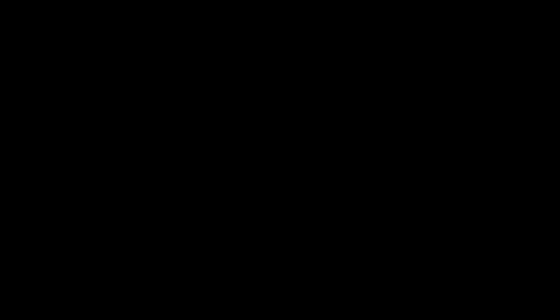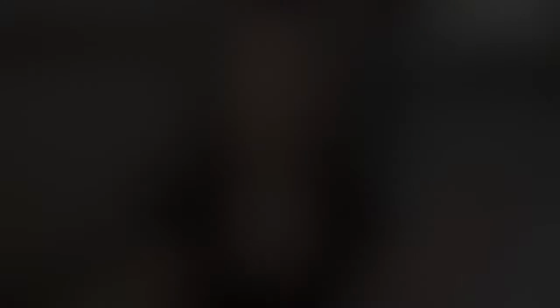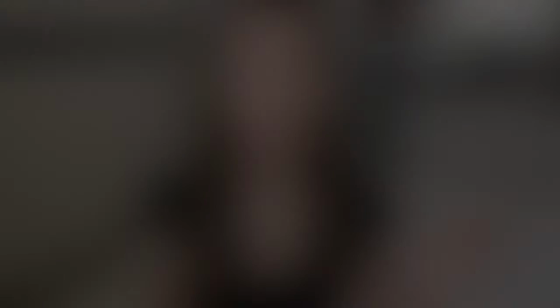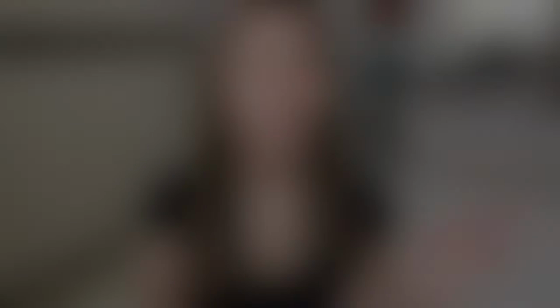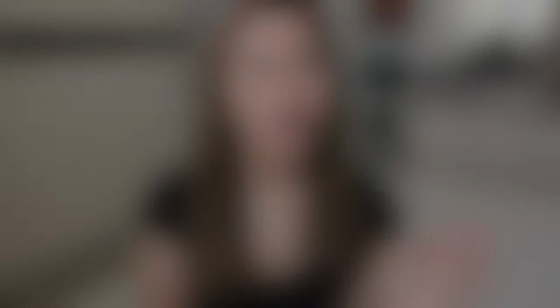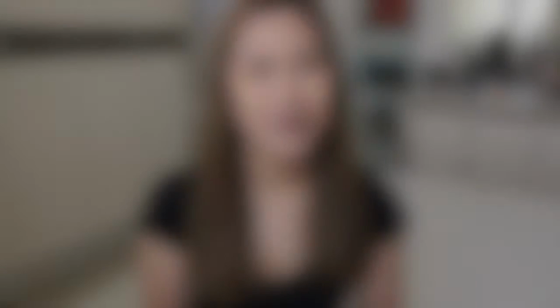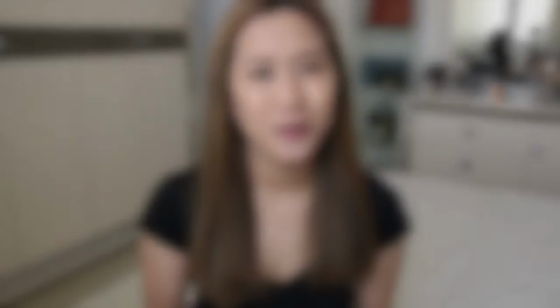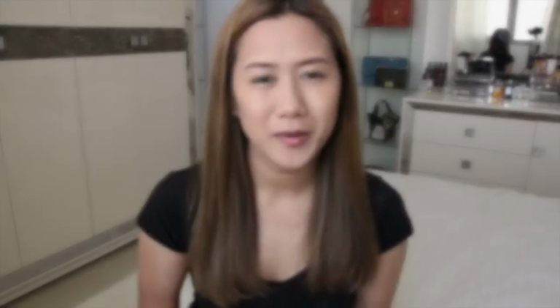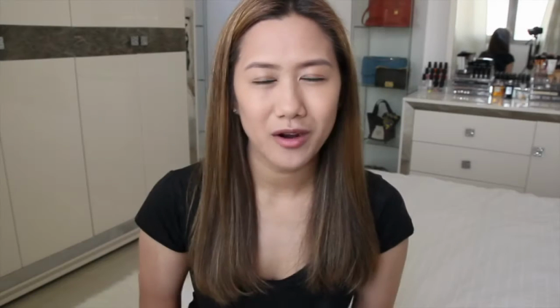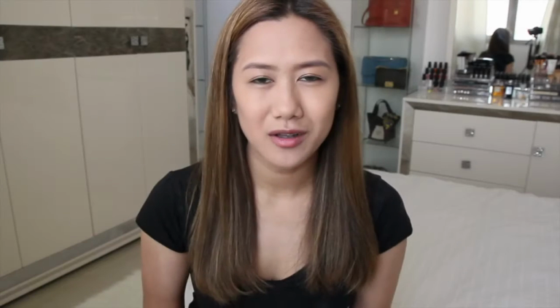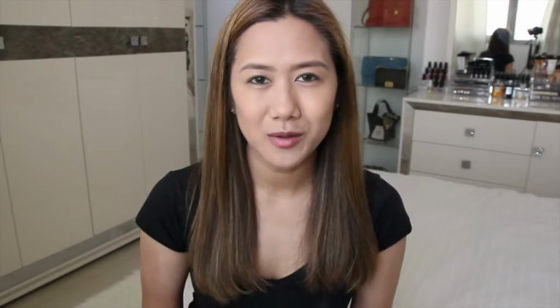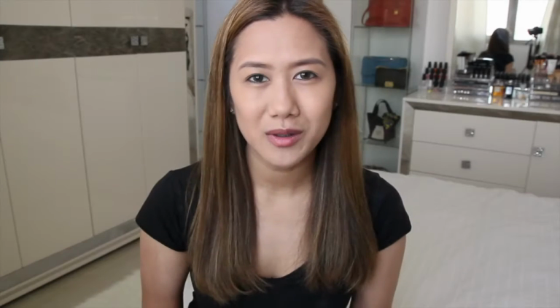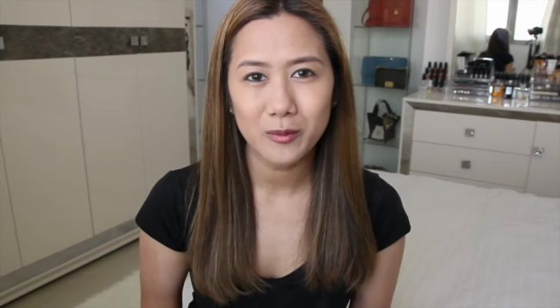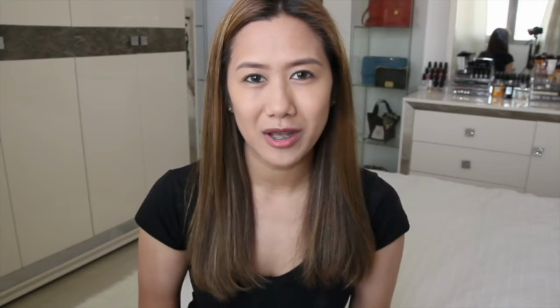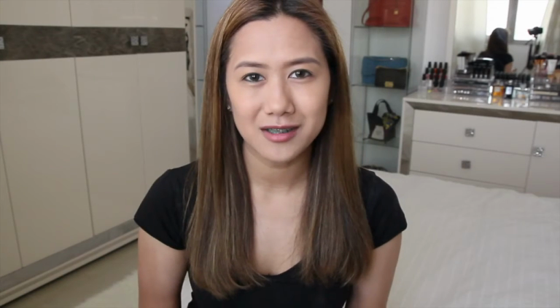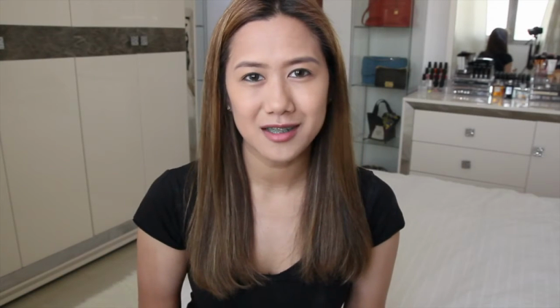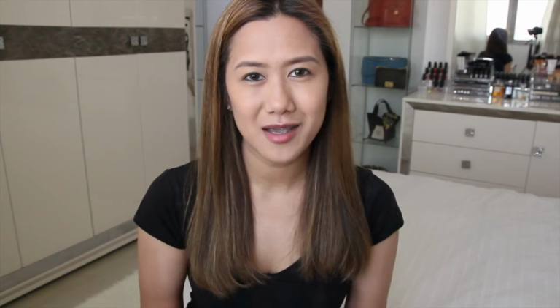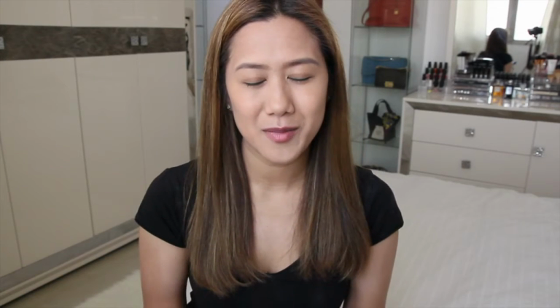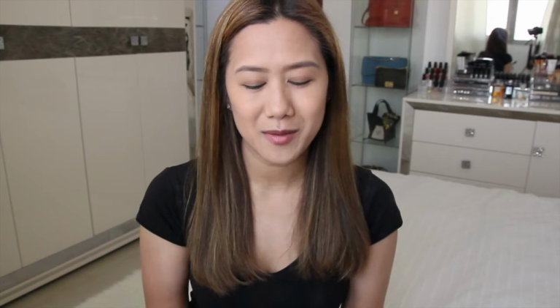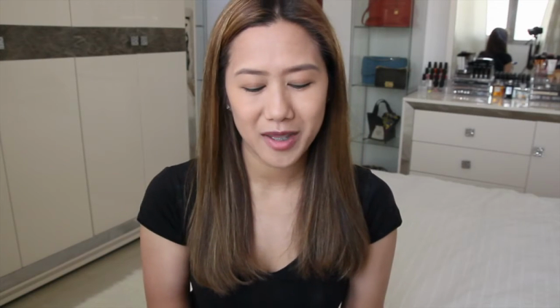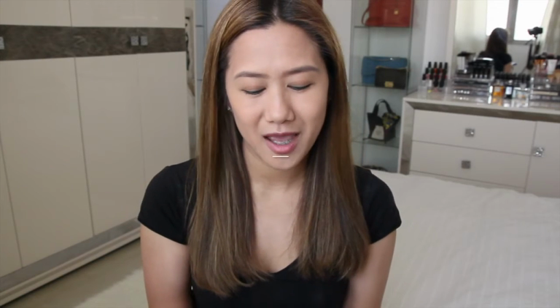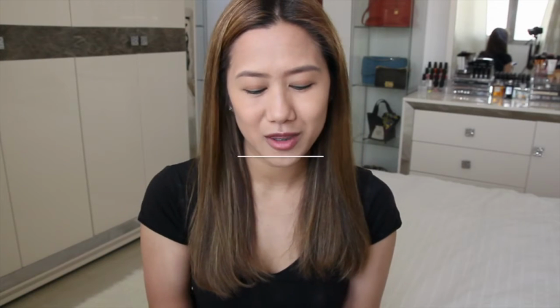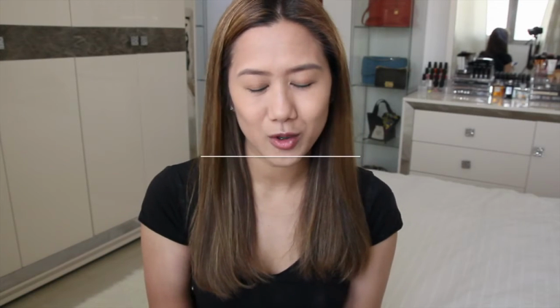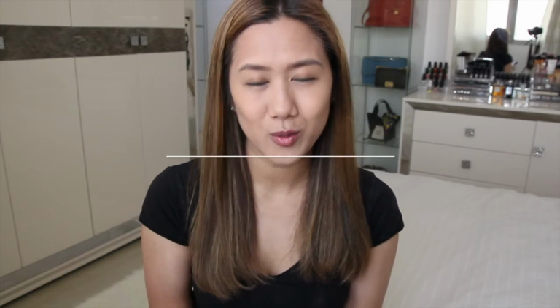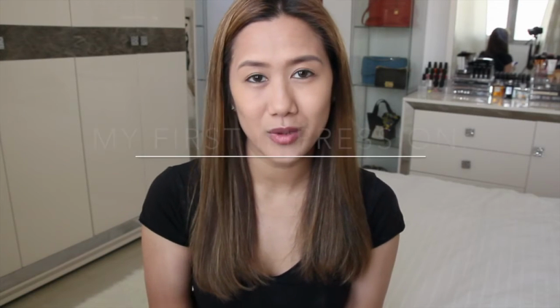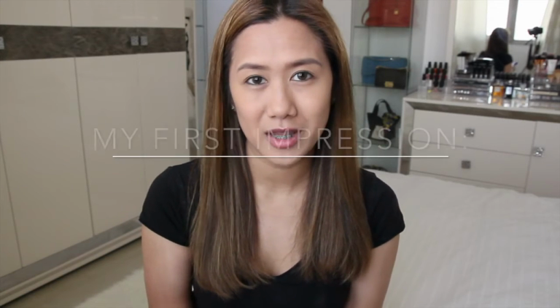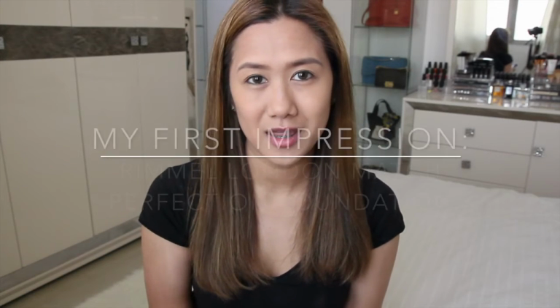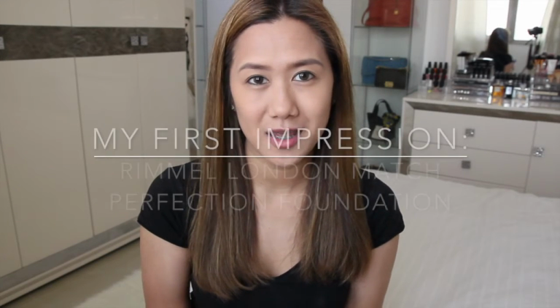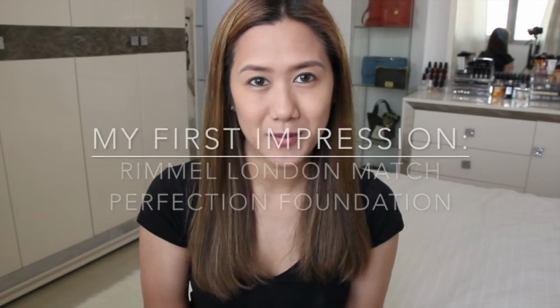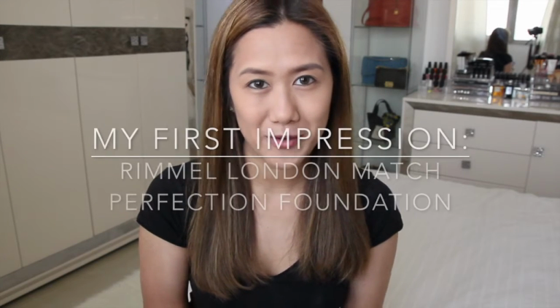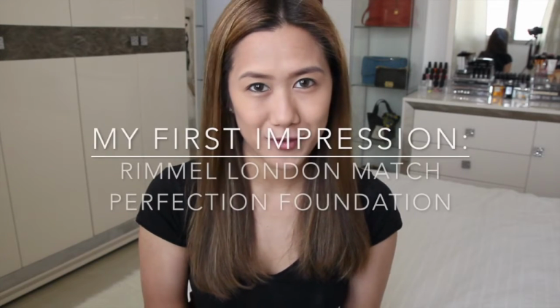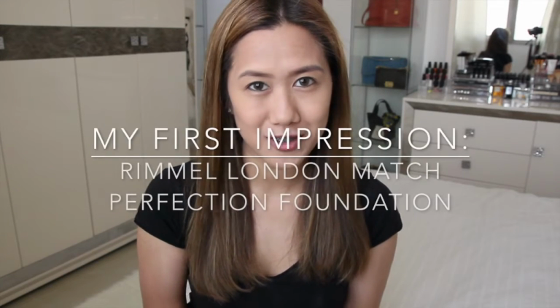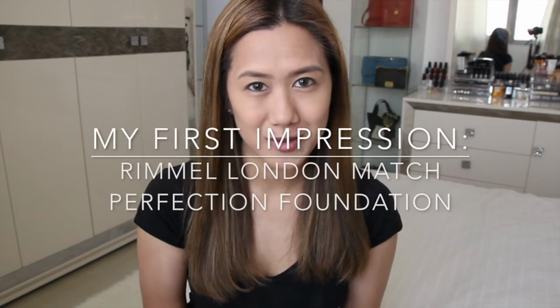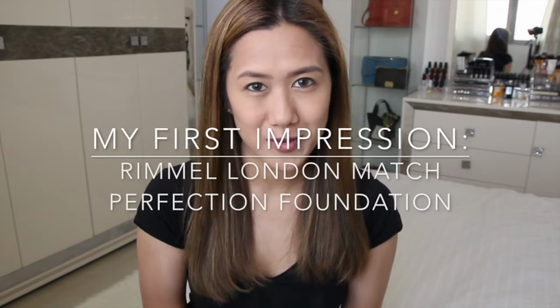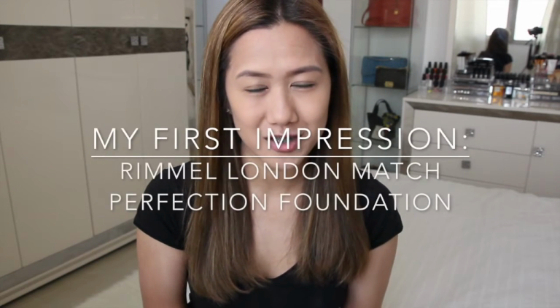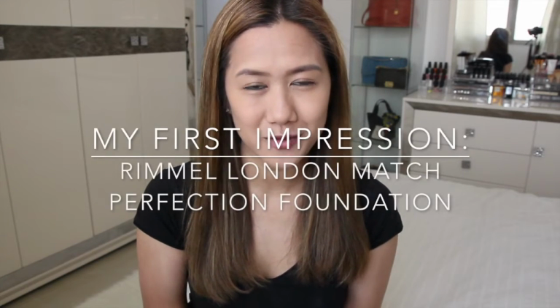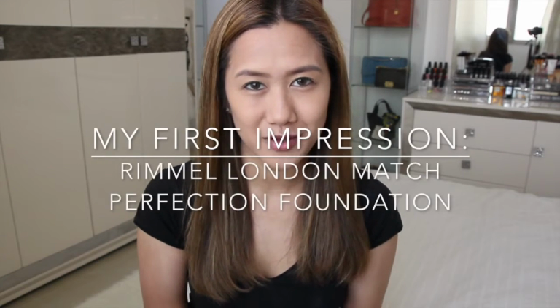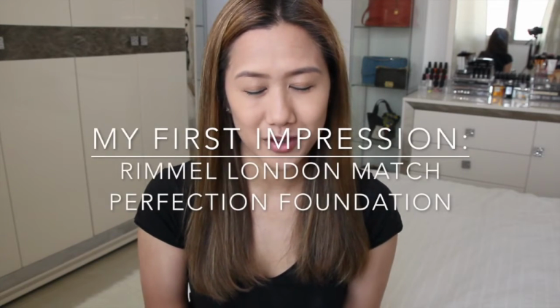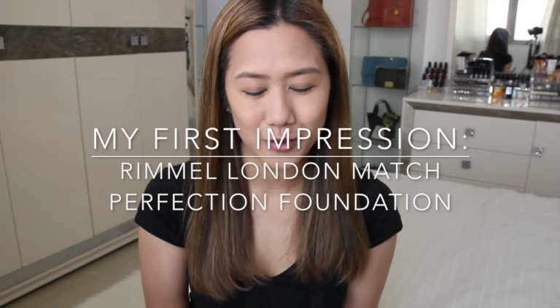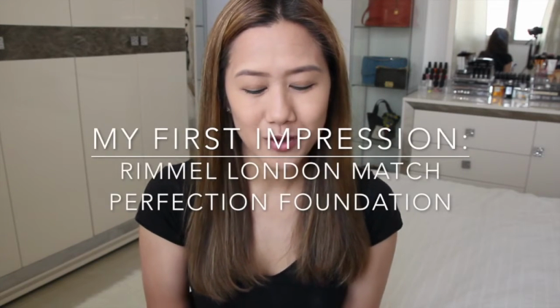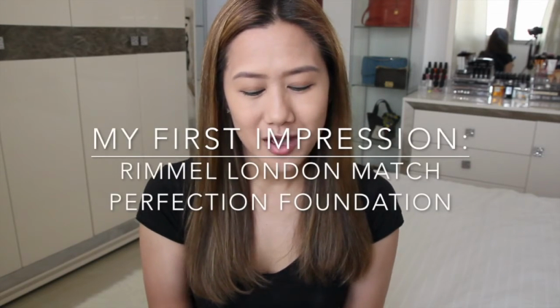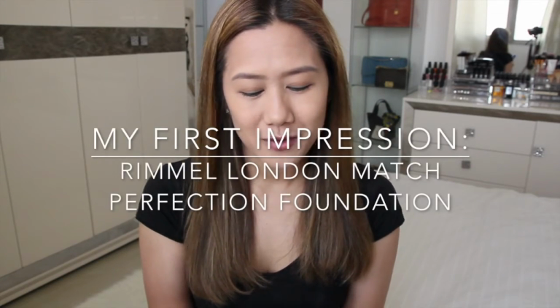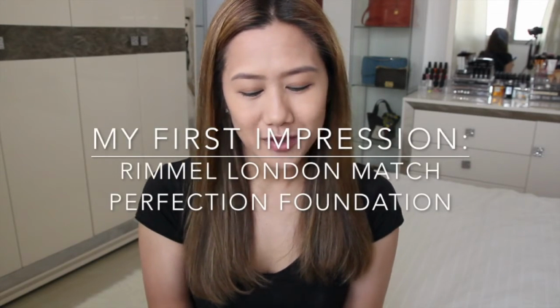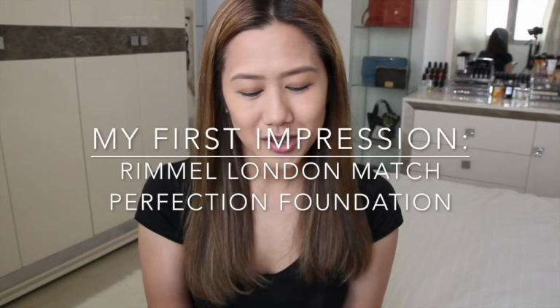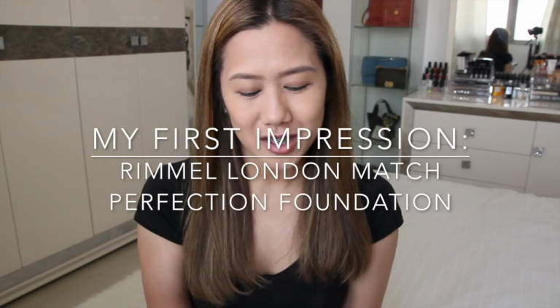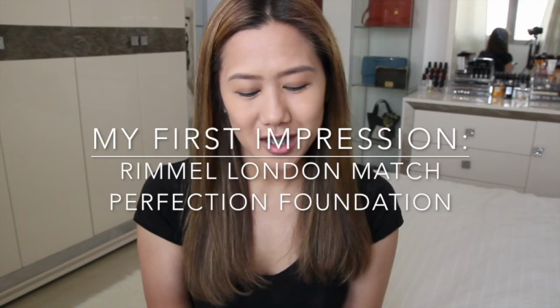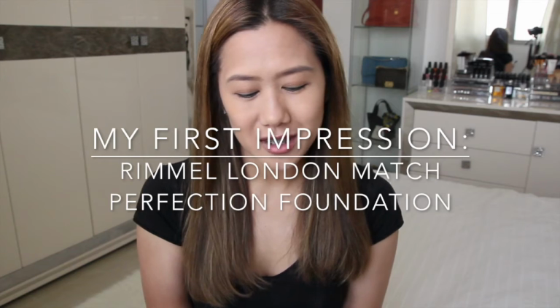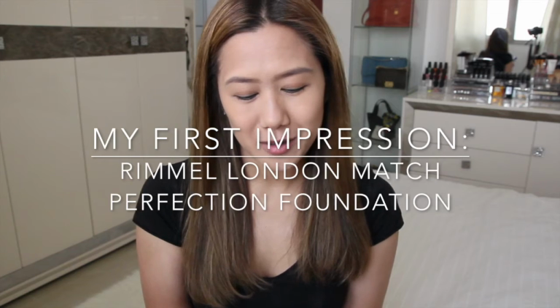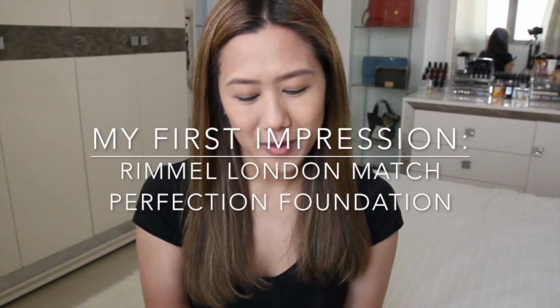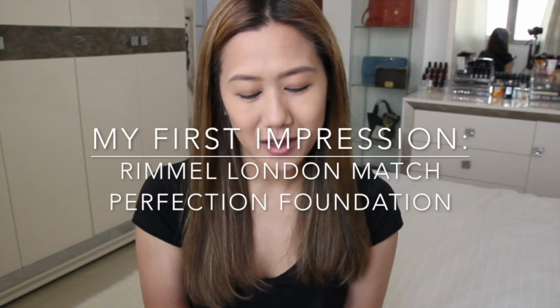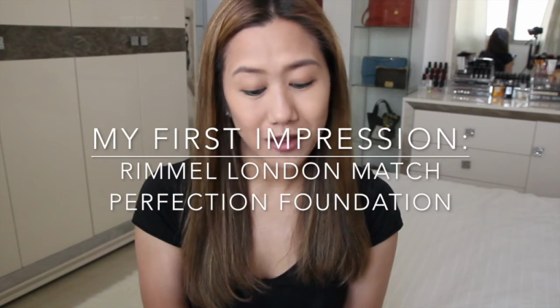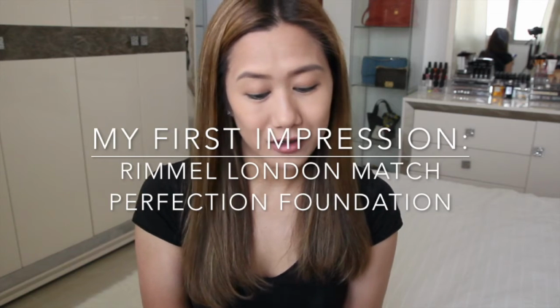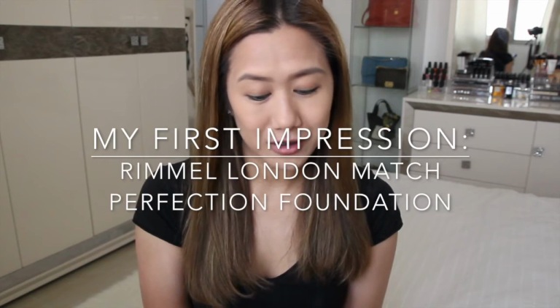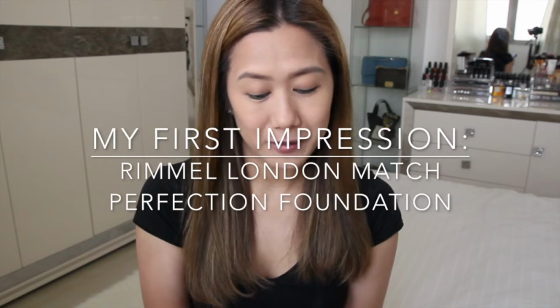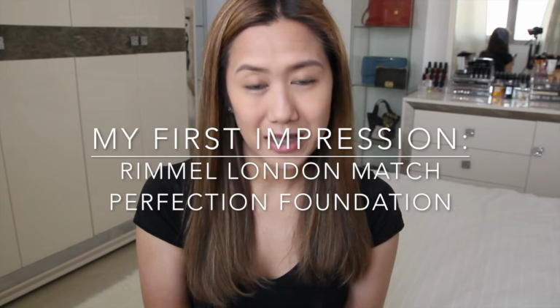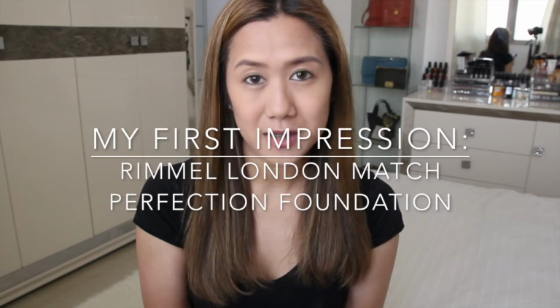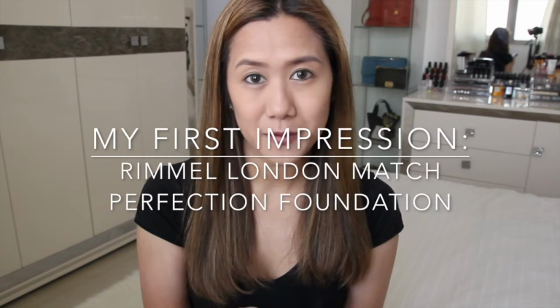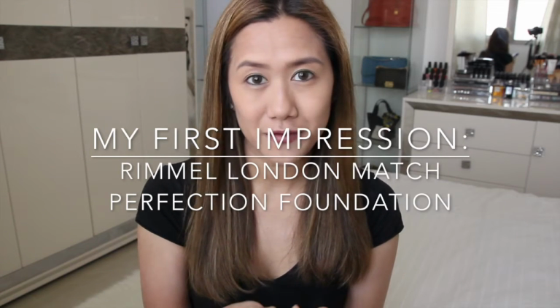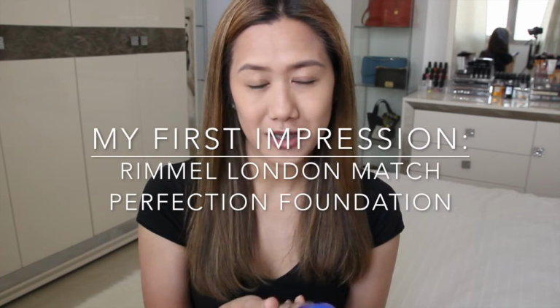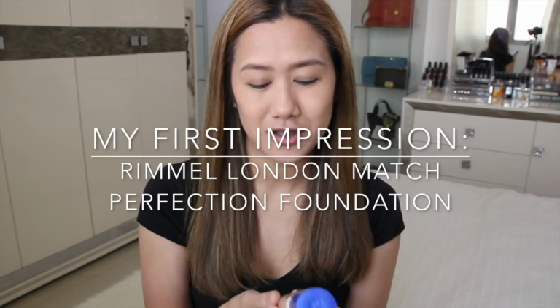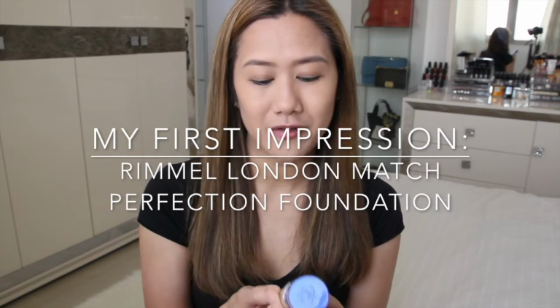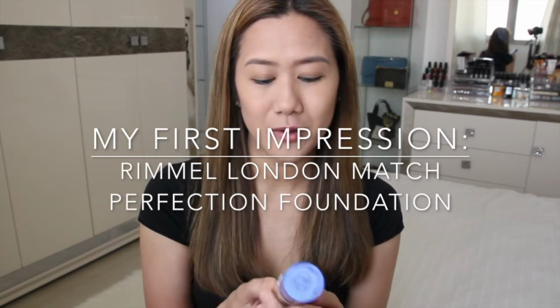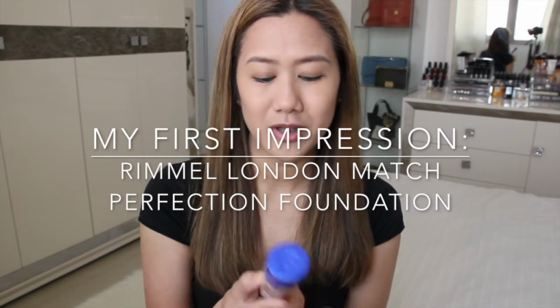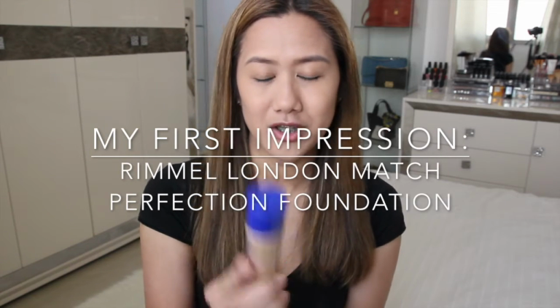Hey everyone, hope you're all doing well. Today I'm coming at you with my first impression video featuring the Rimmel London Match Perfection Foundation.